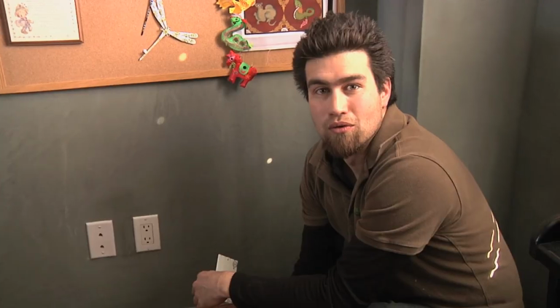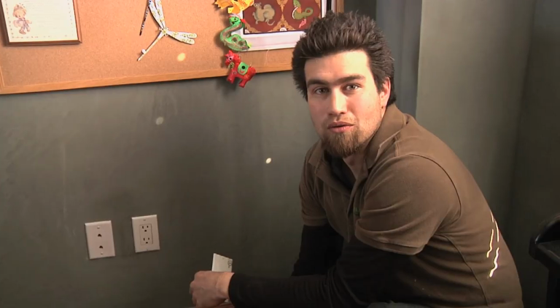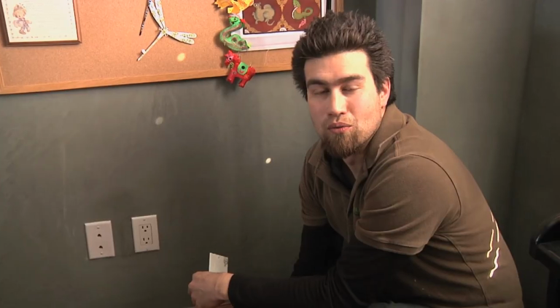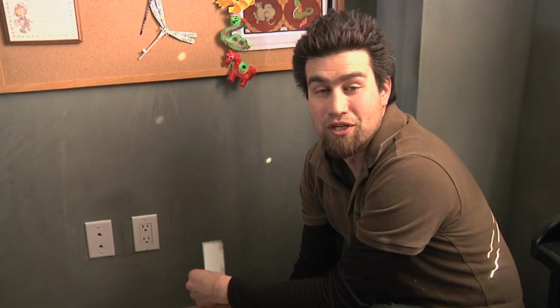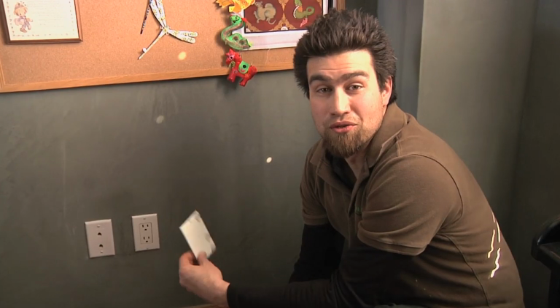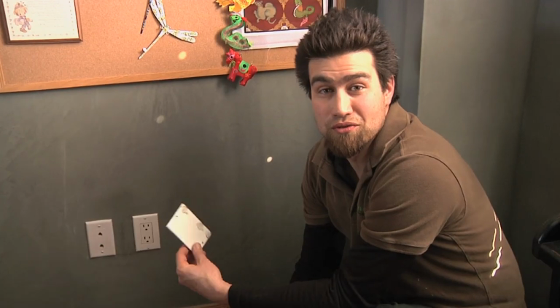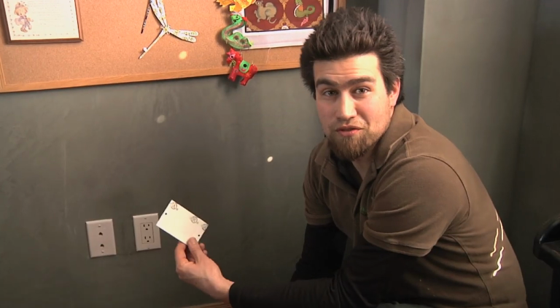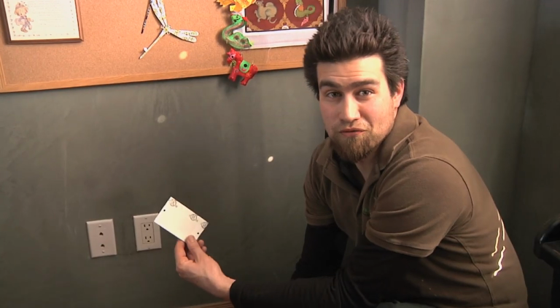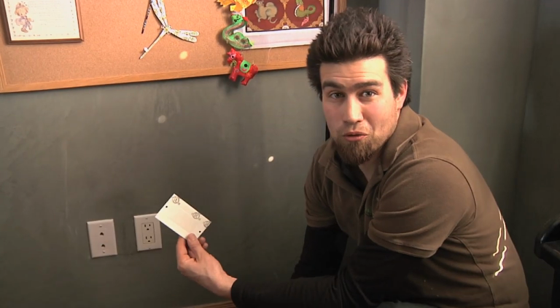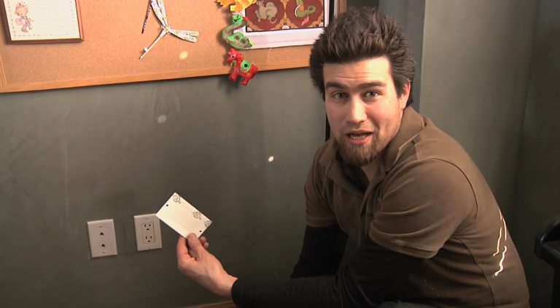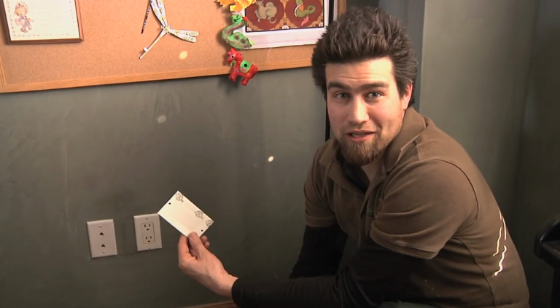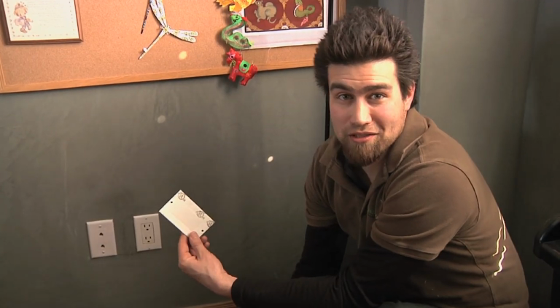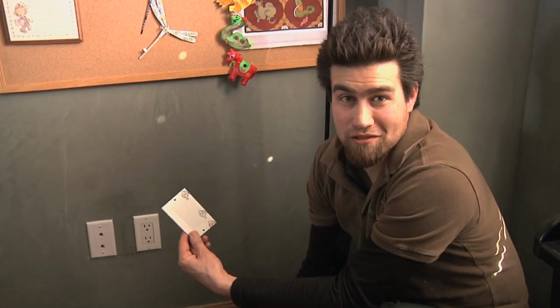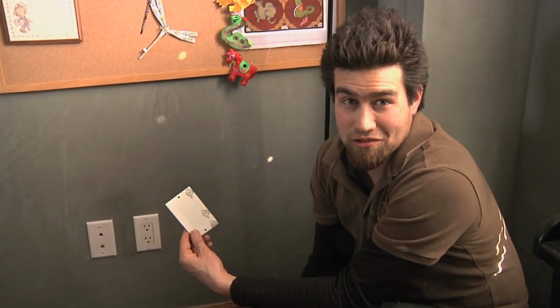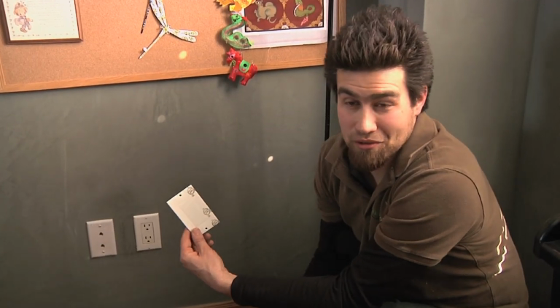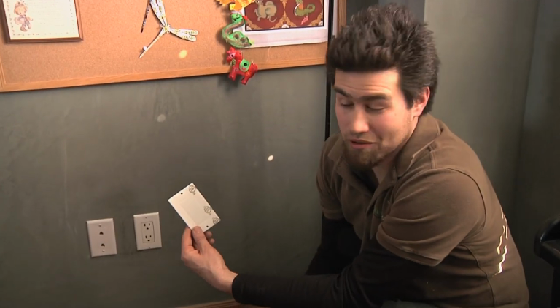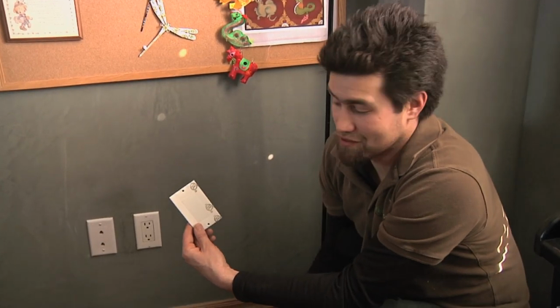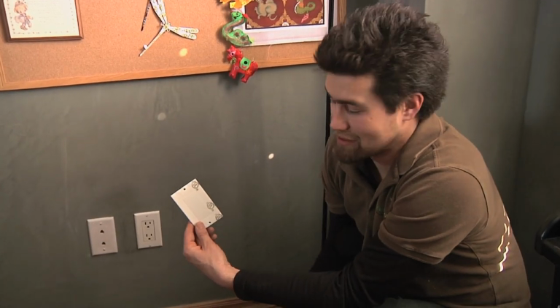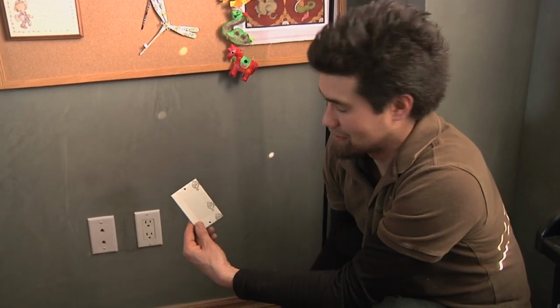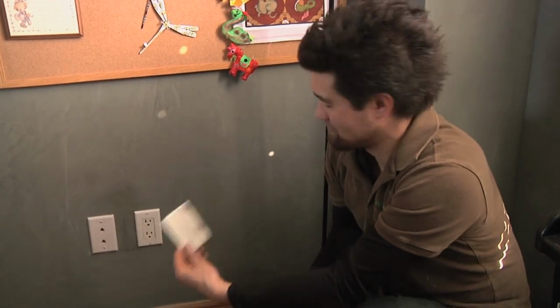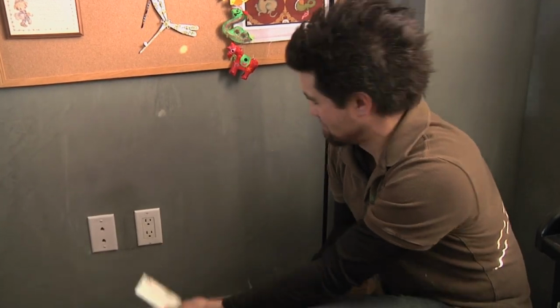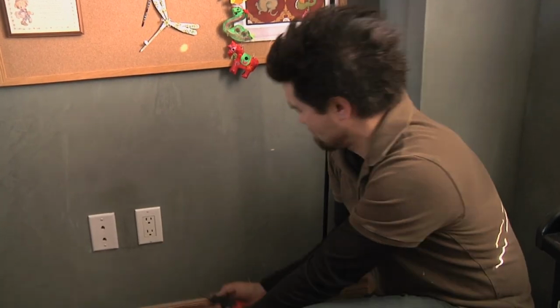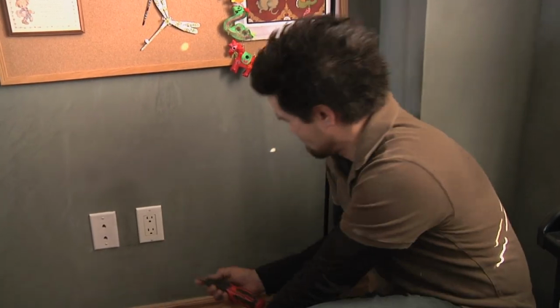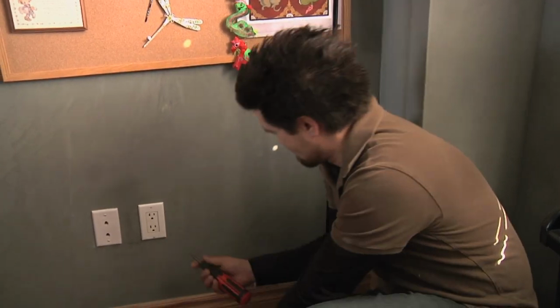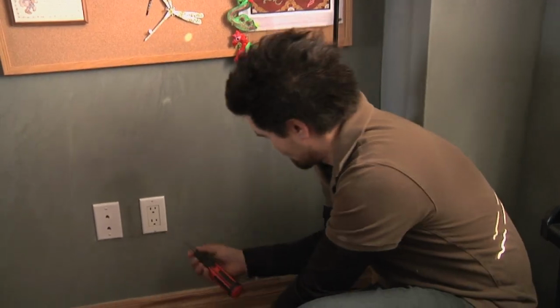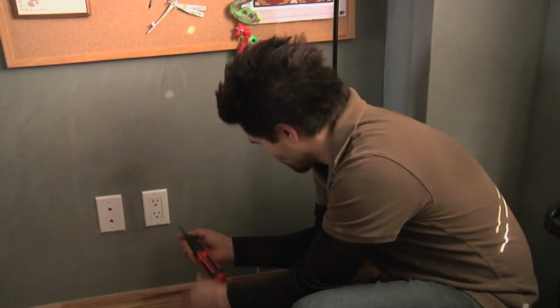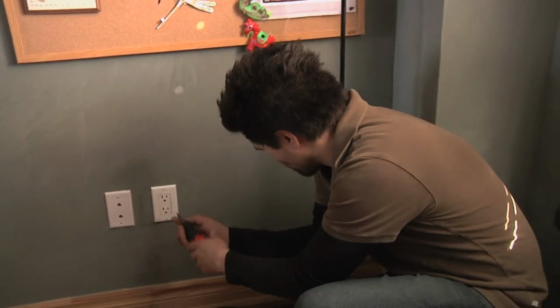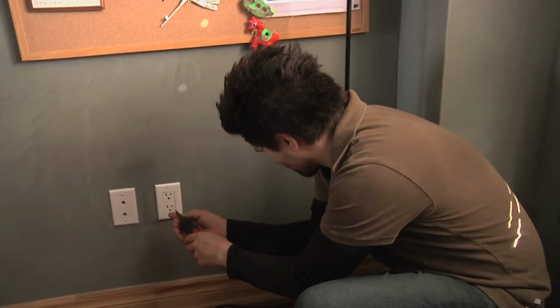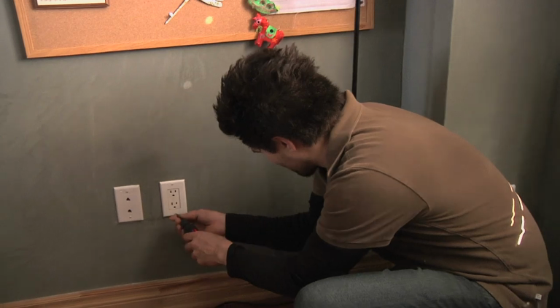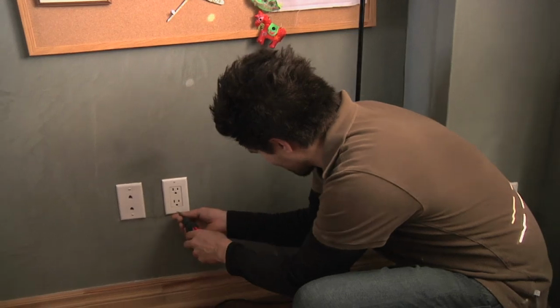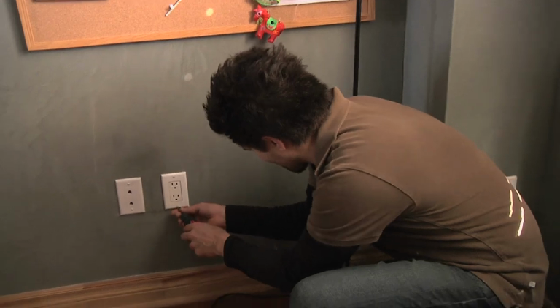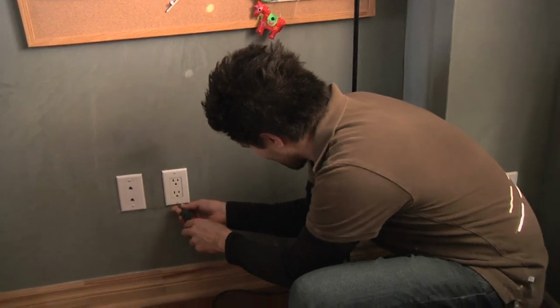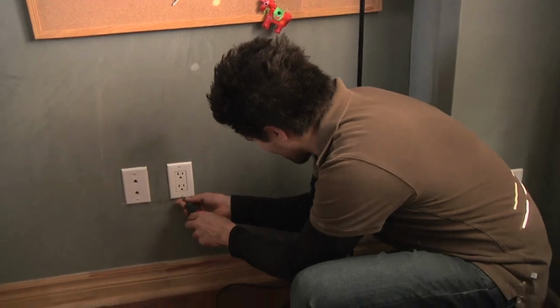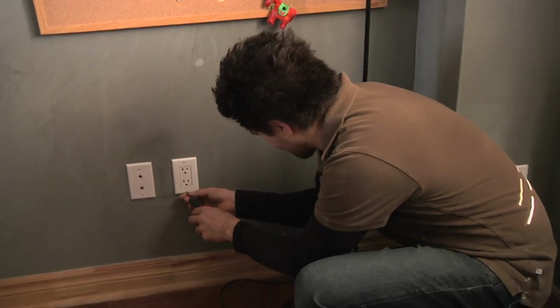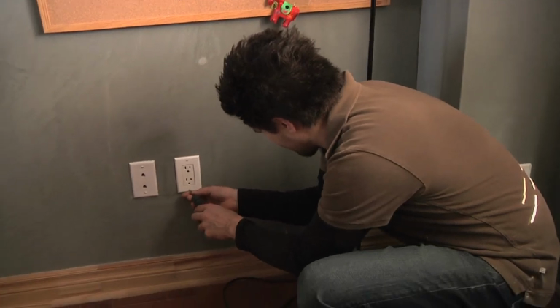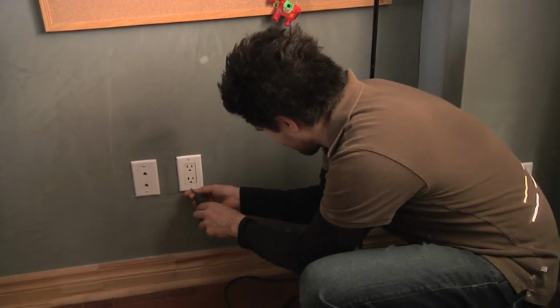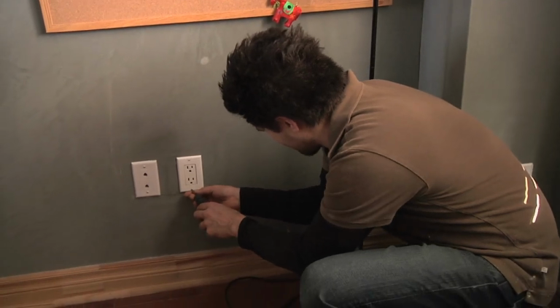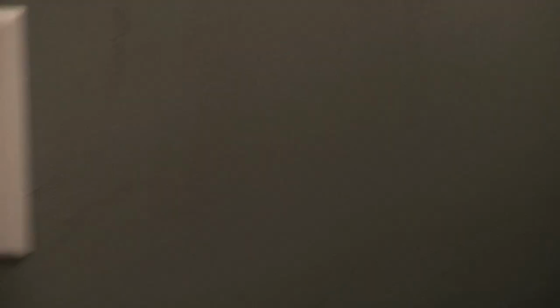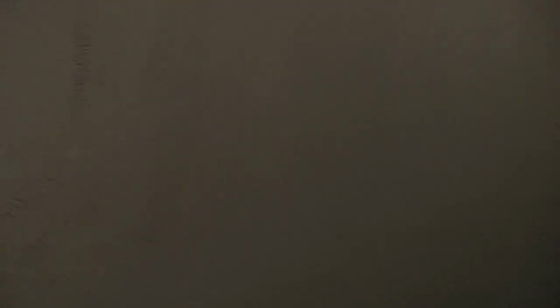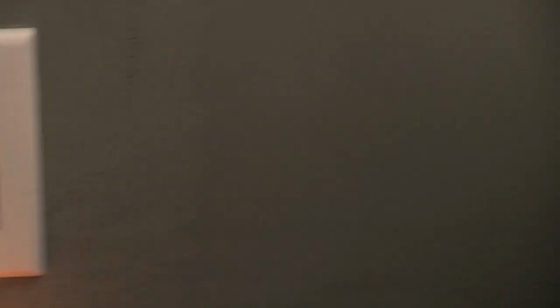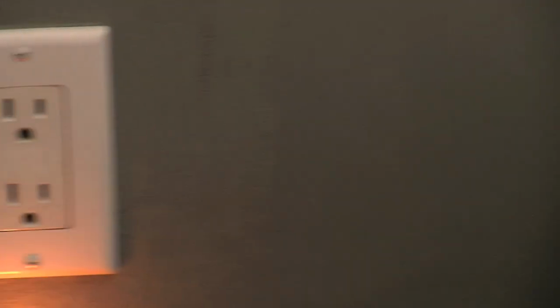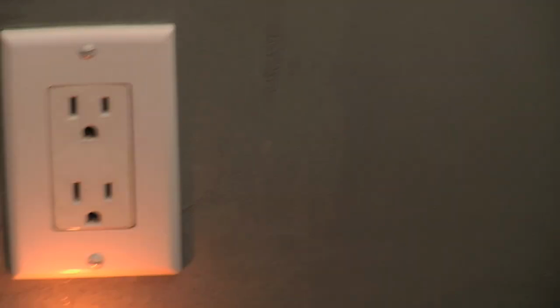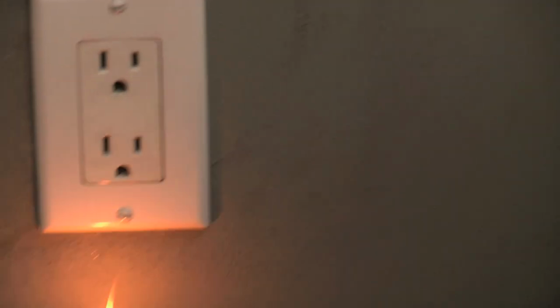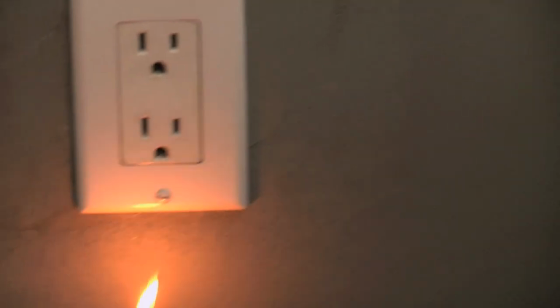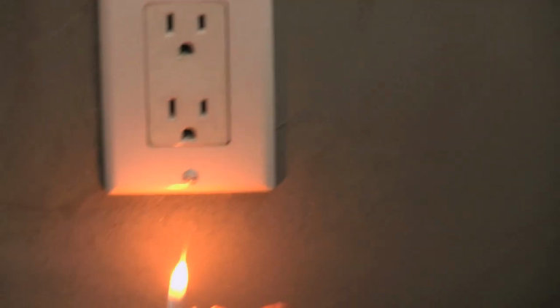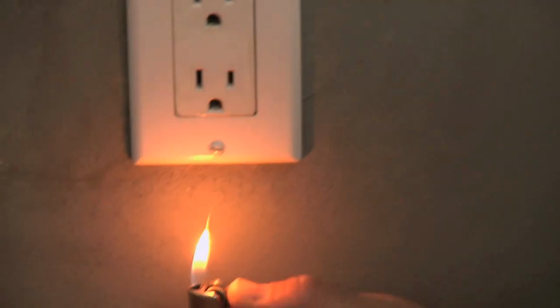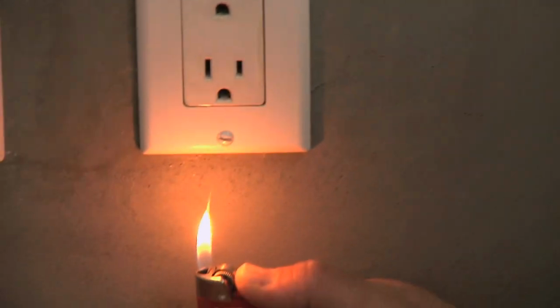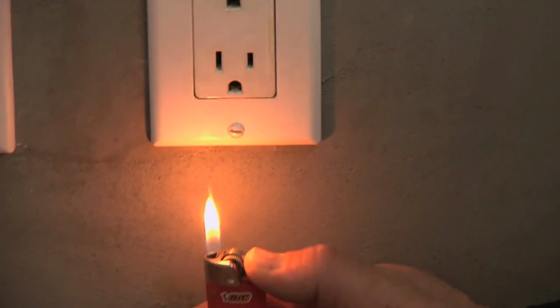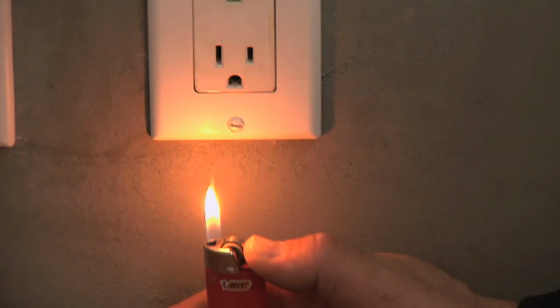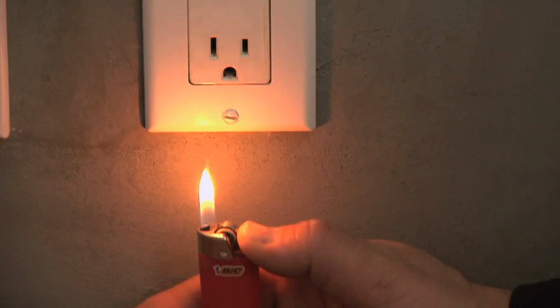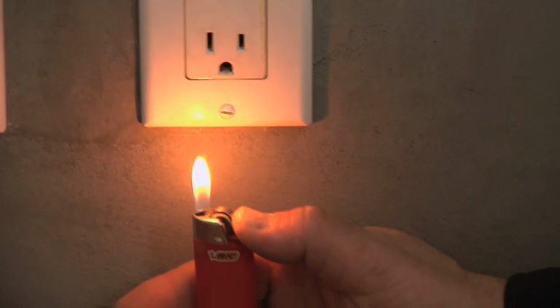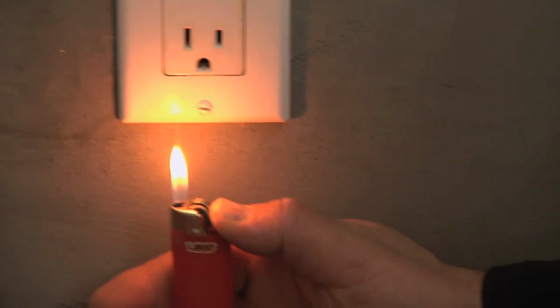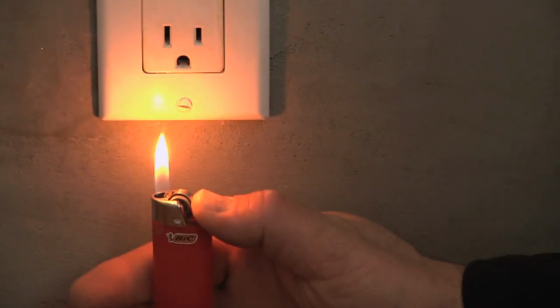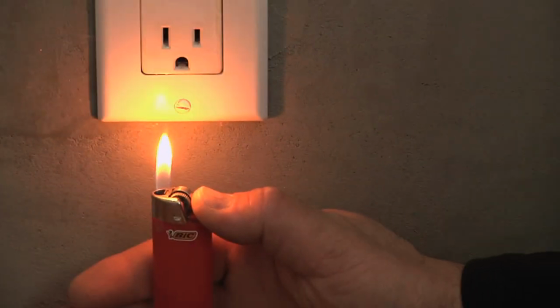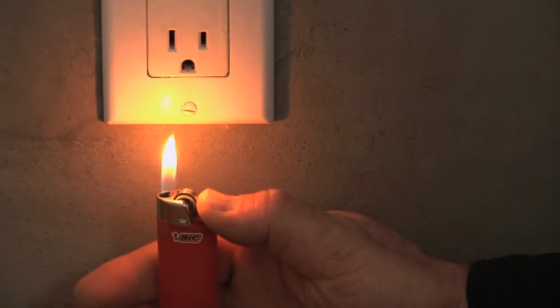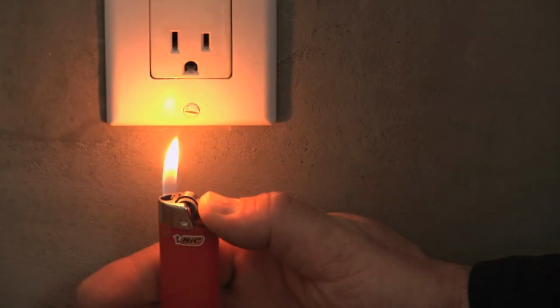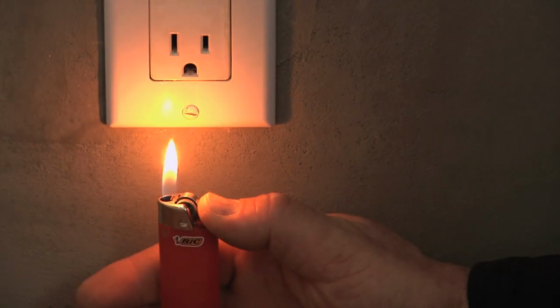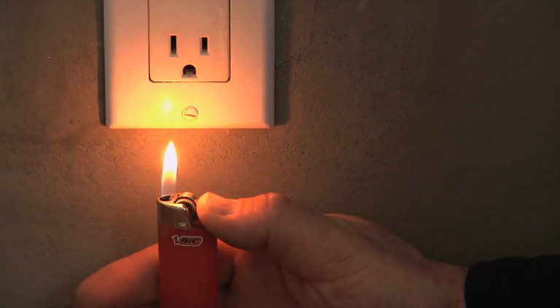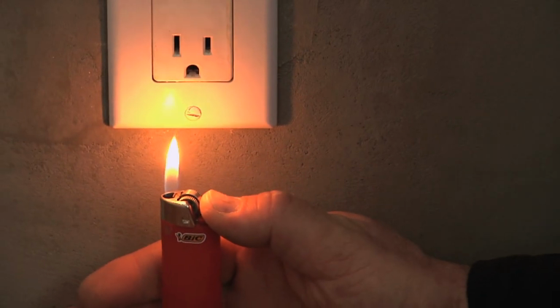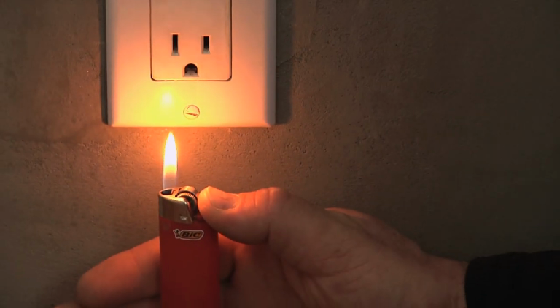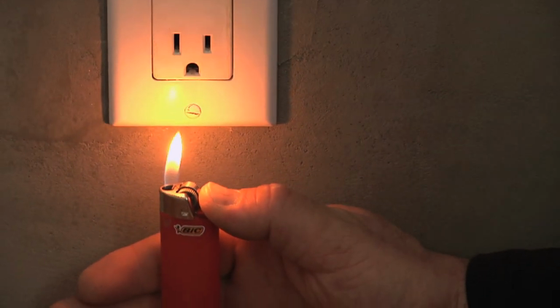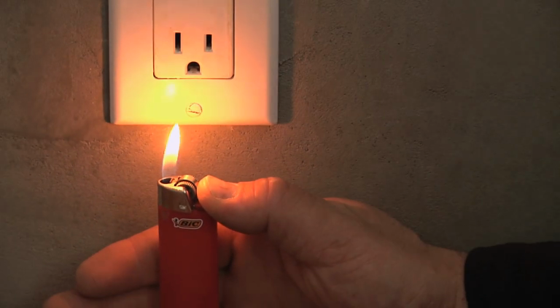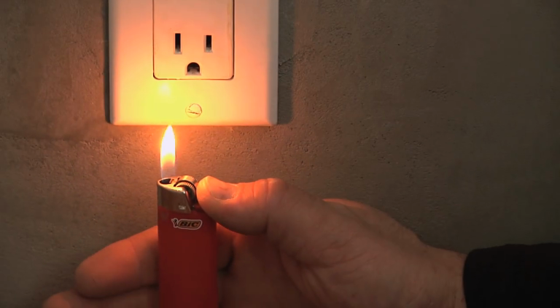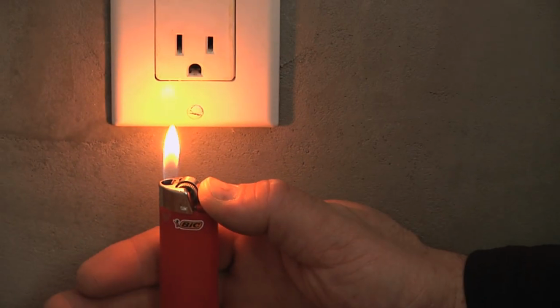We can use this foam gasket to seal this leak. If we retest this with the lighter, we'll see that it's not as leaky as before.